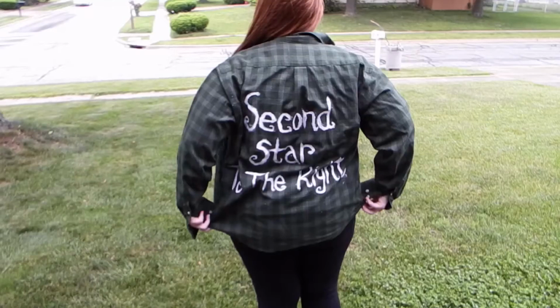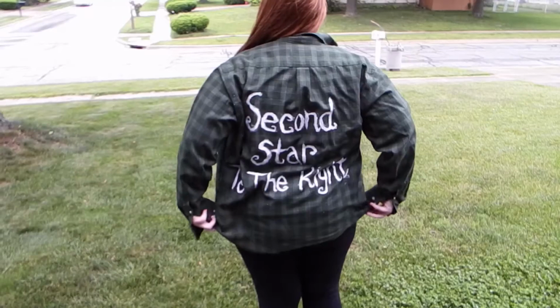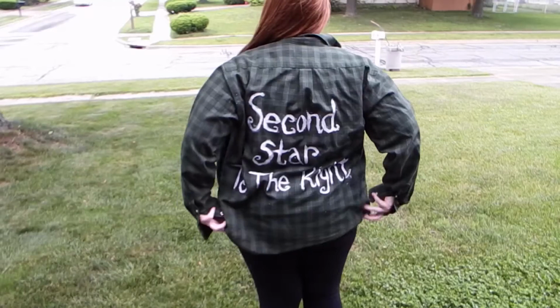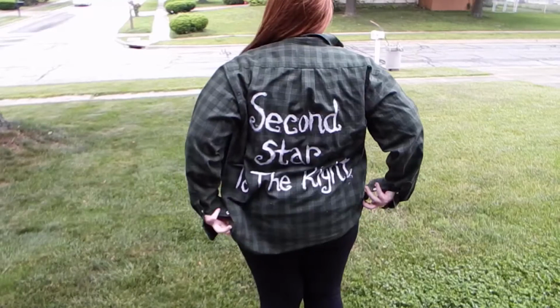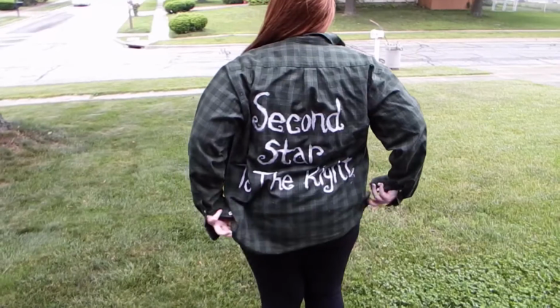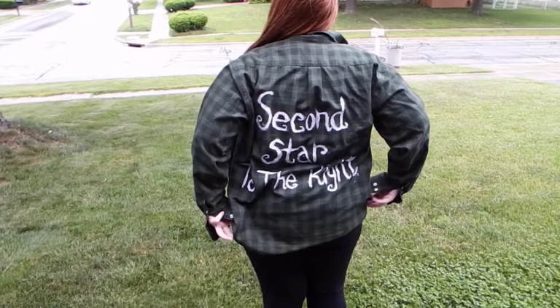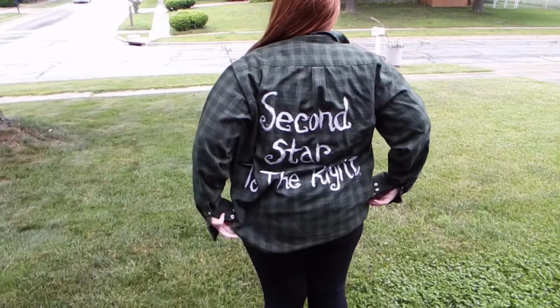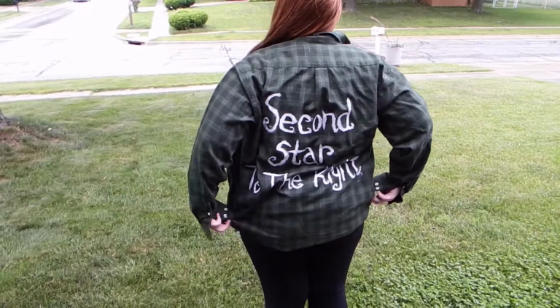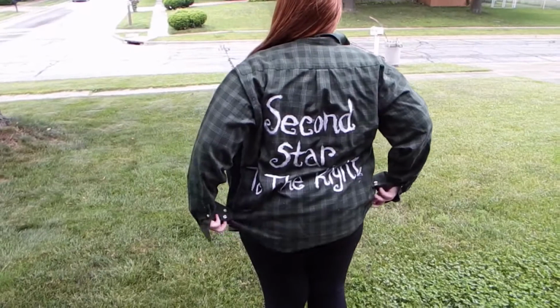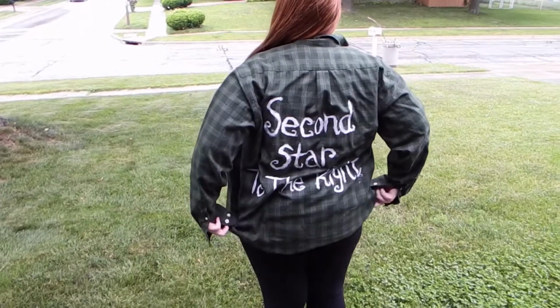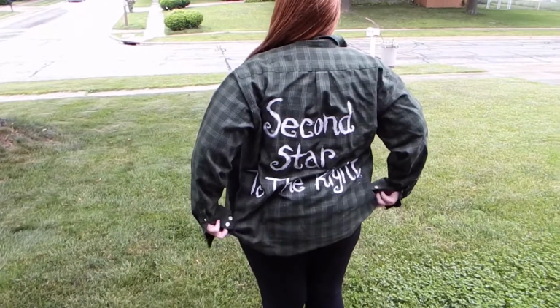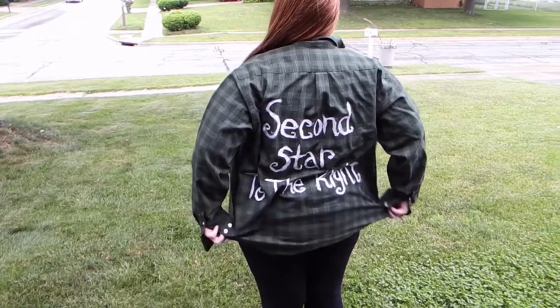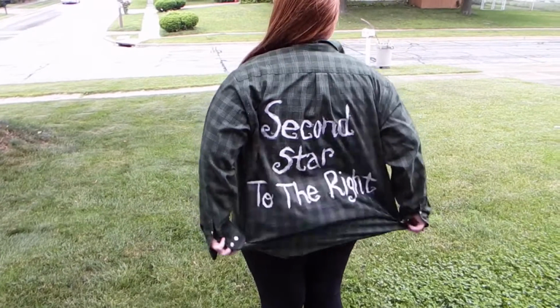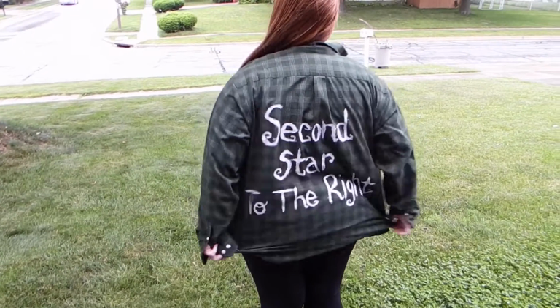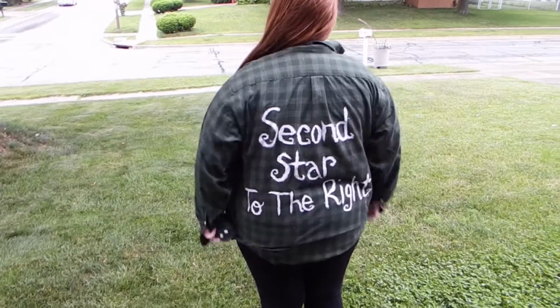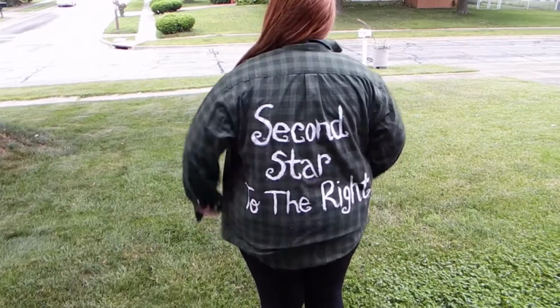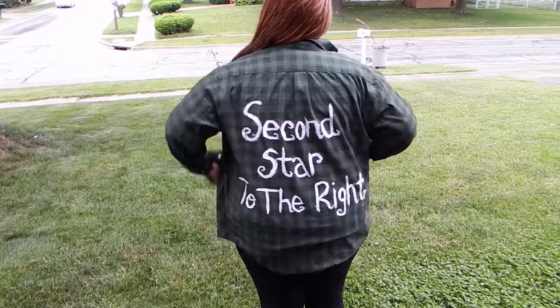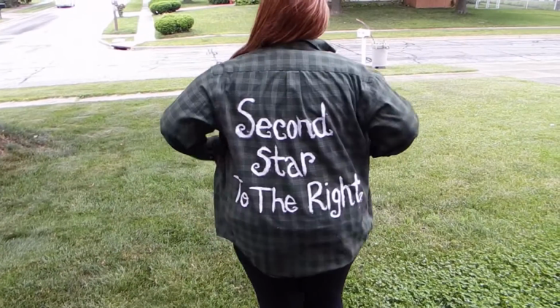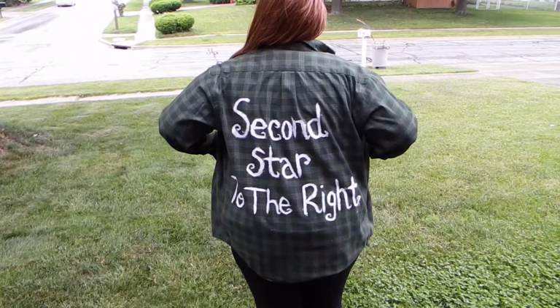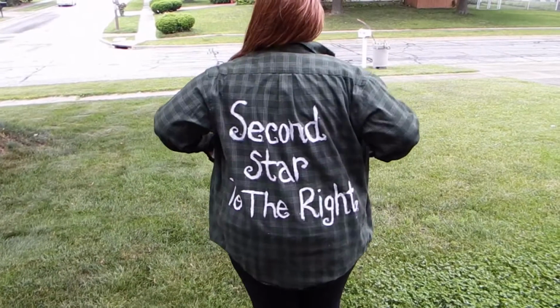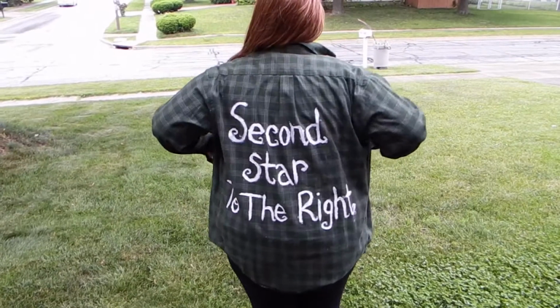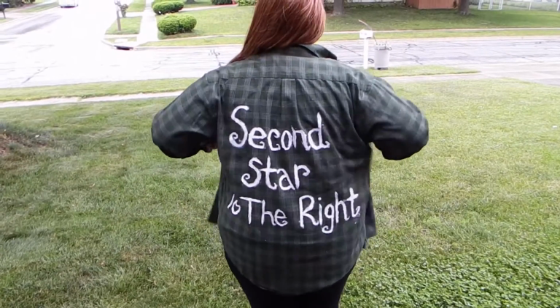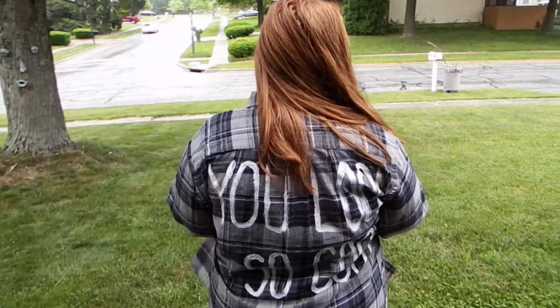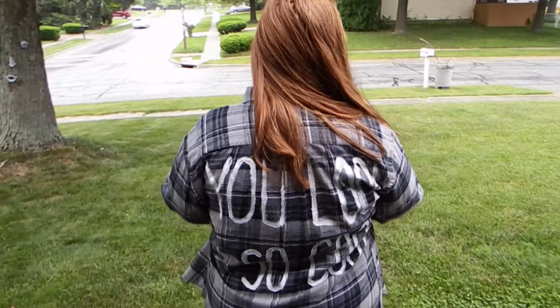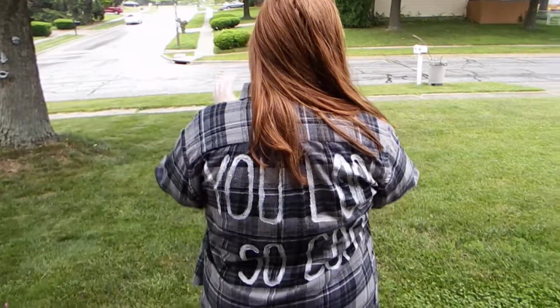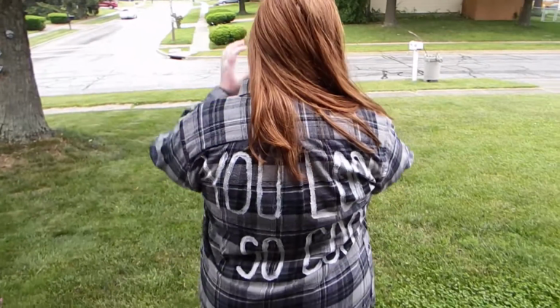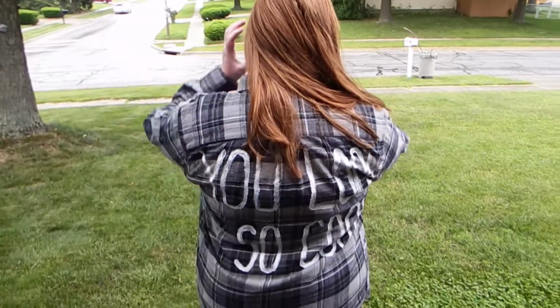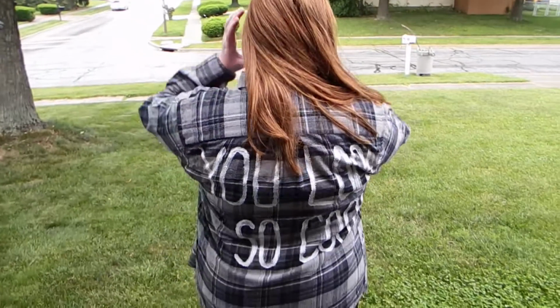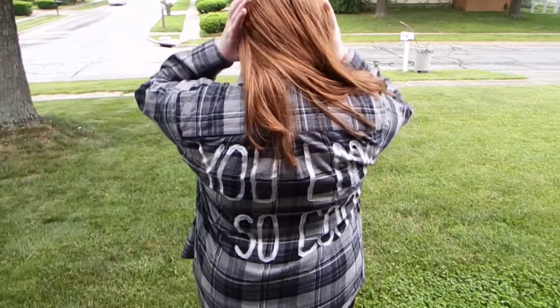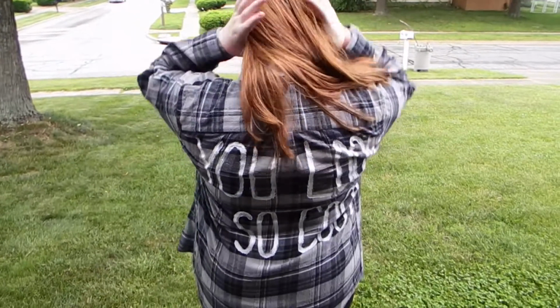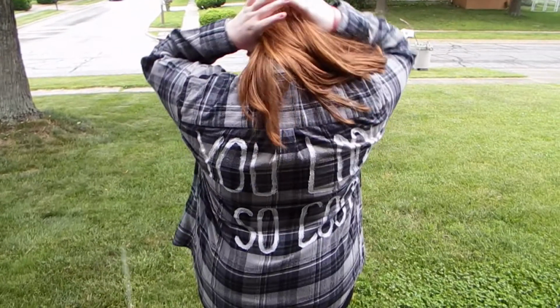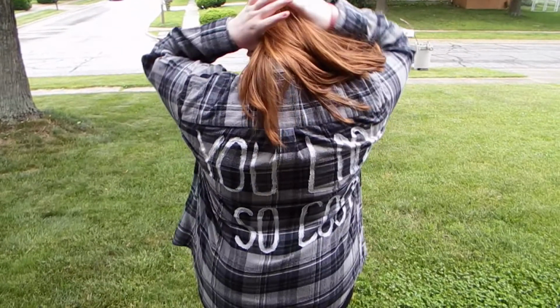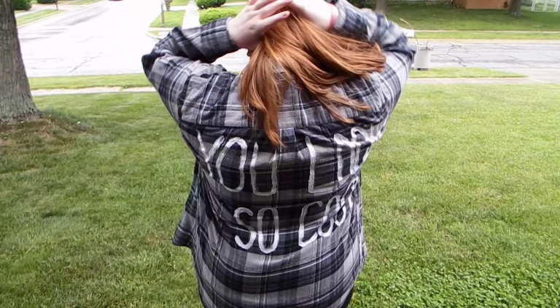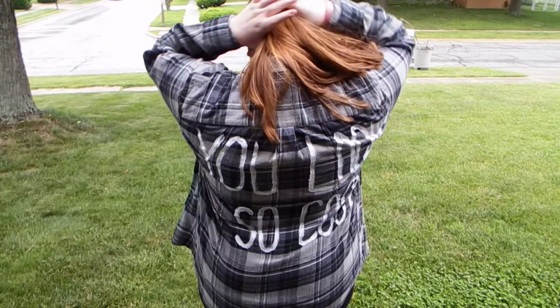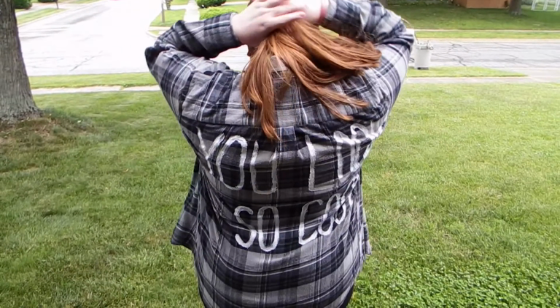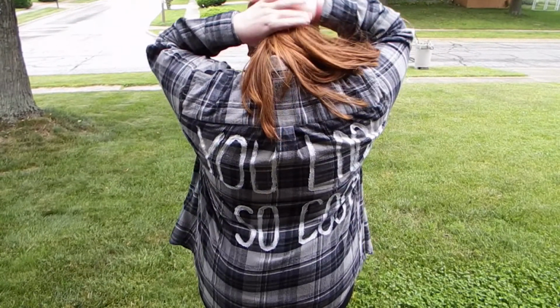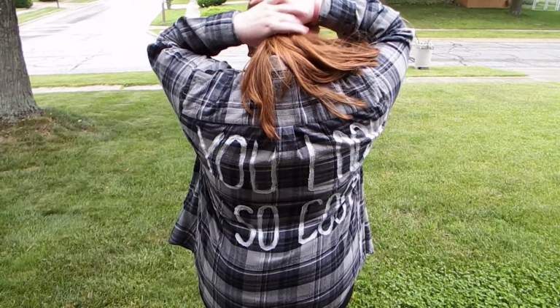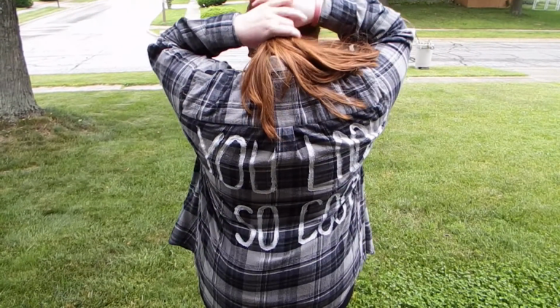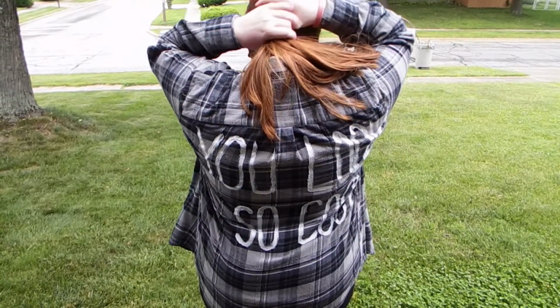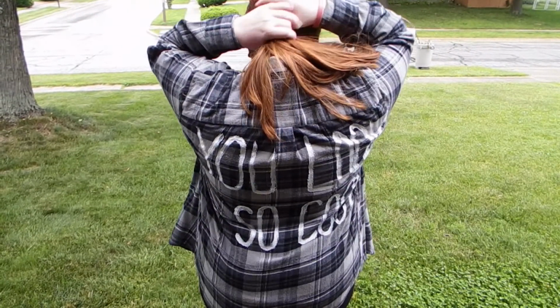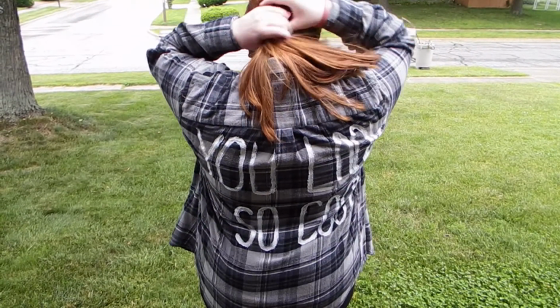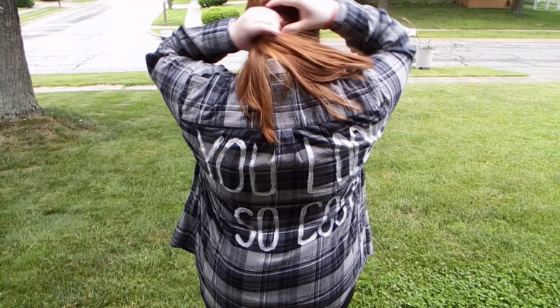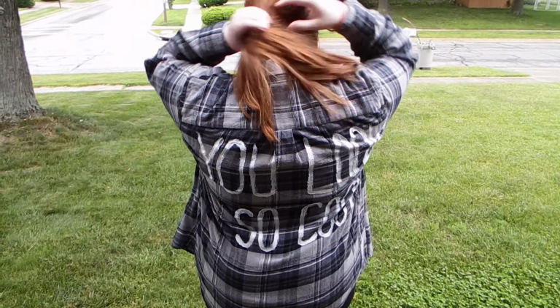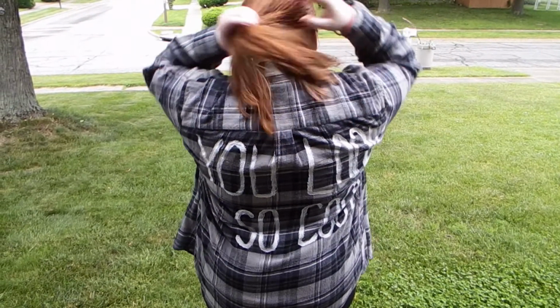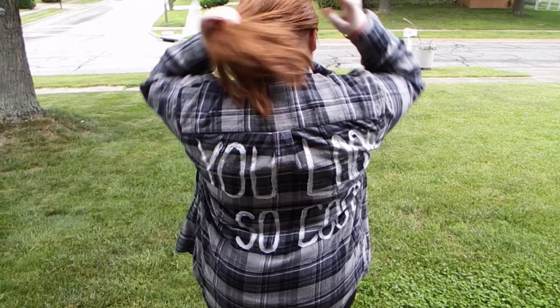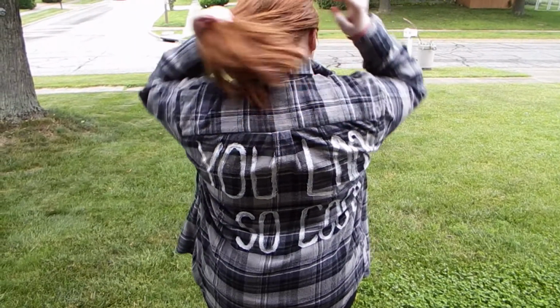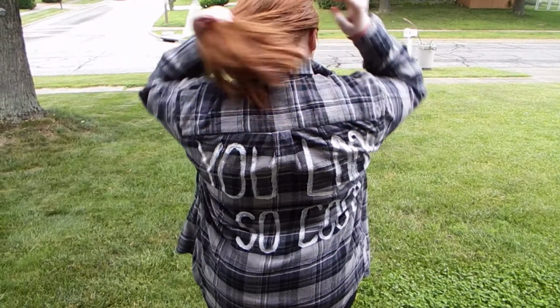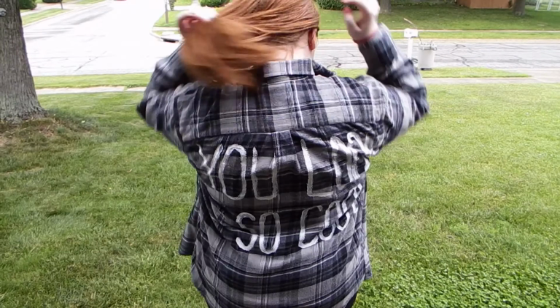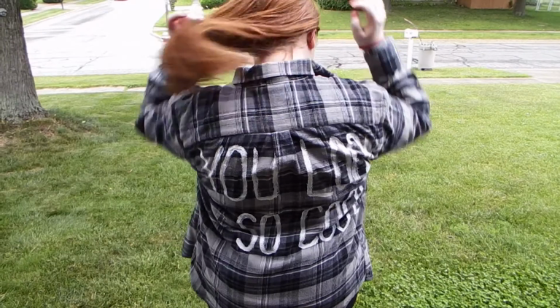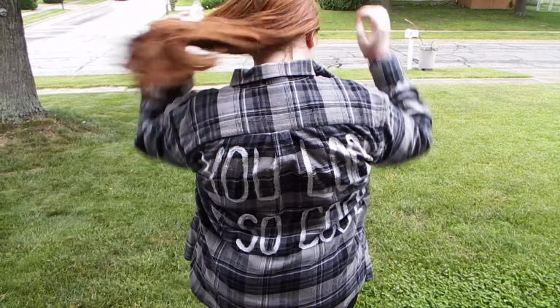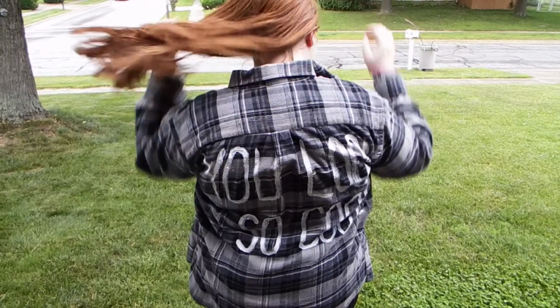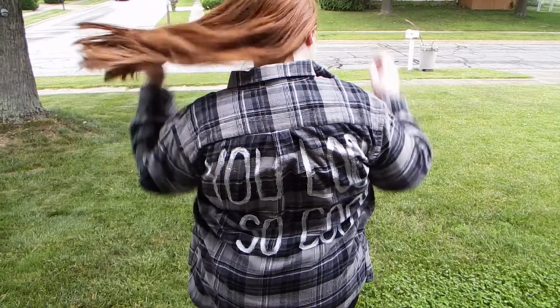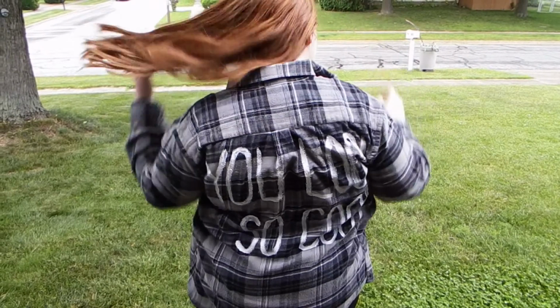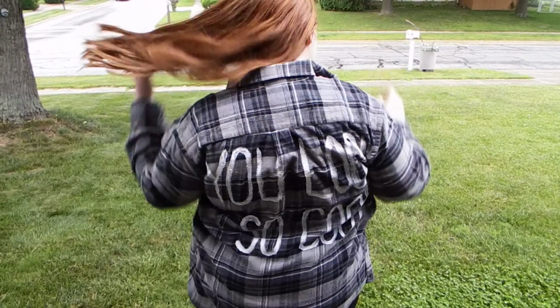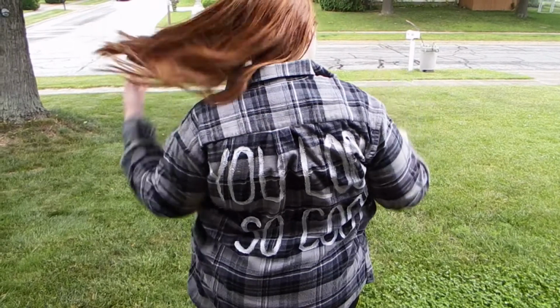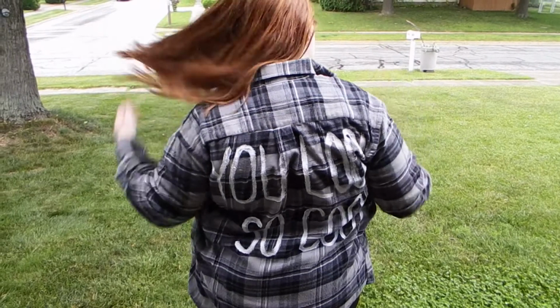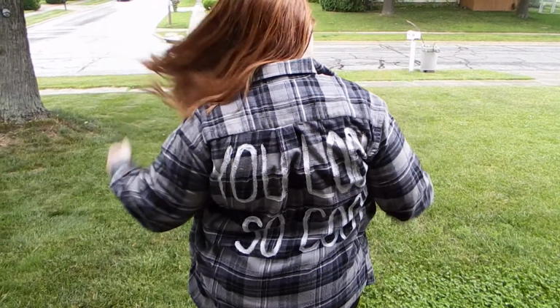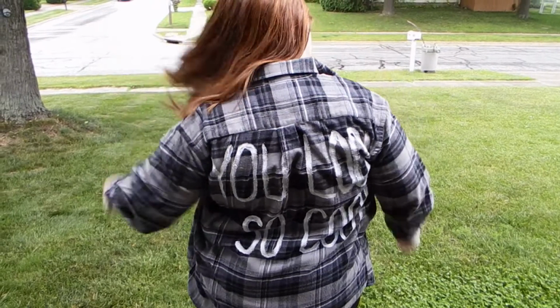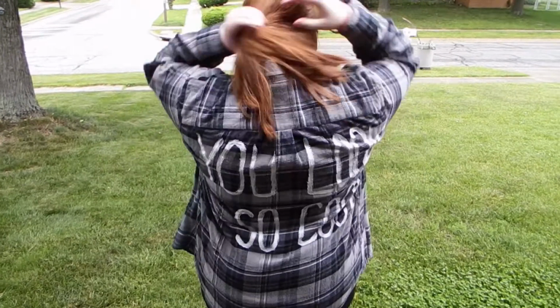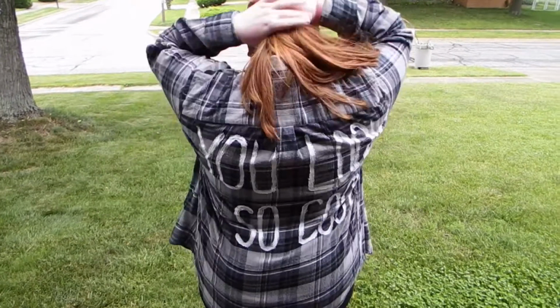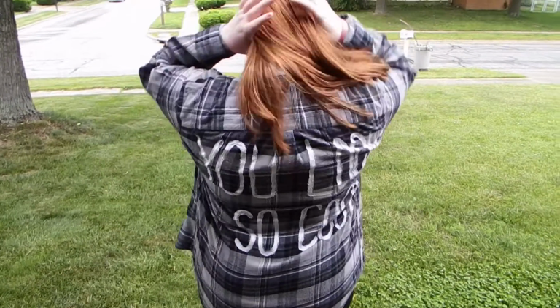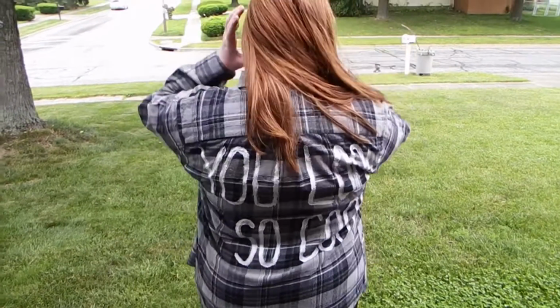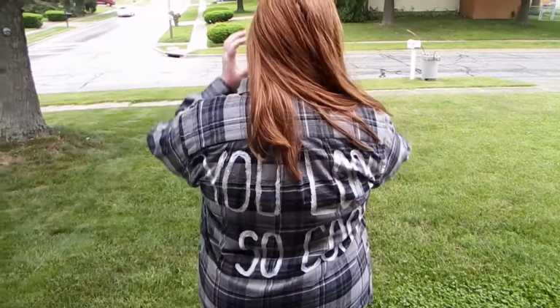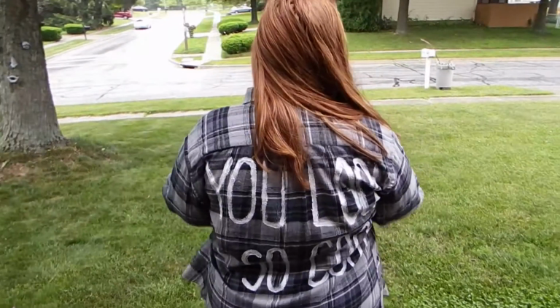Hey guys! Welcome back! I'm going to show you an awesome DIY today of these pretty cool printed flannels. Let's go!